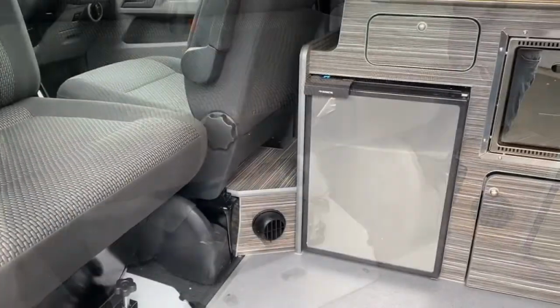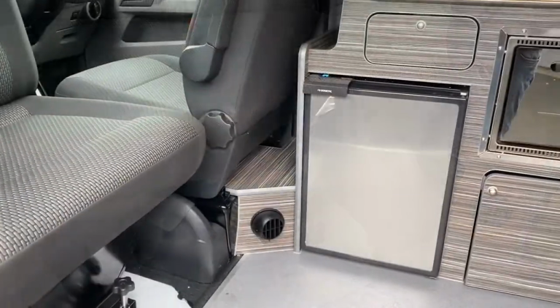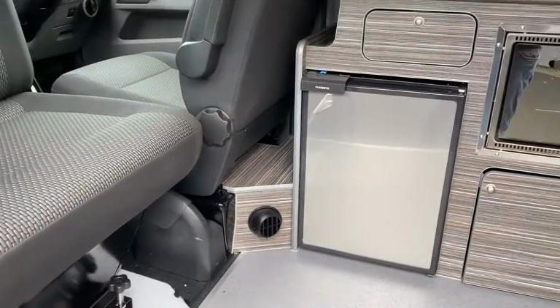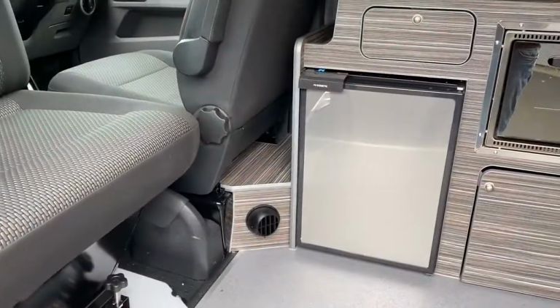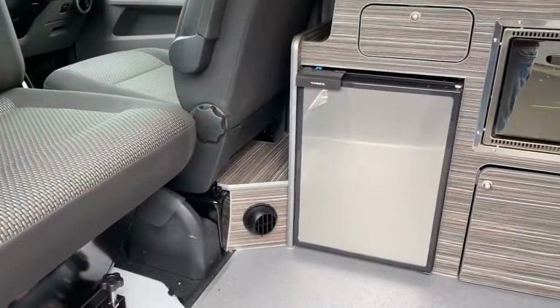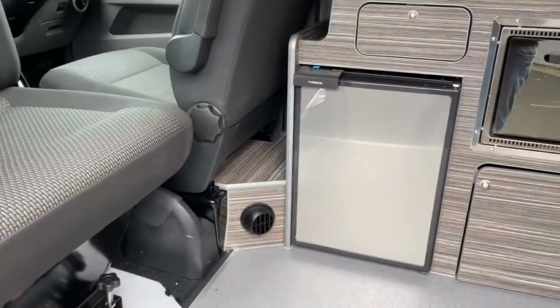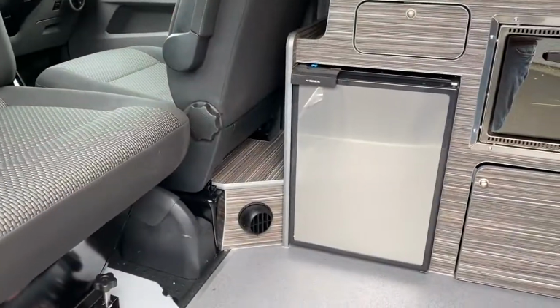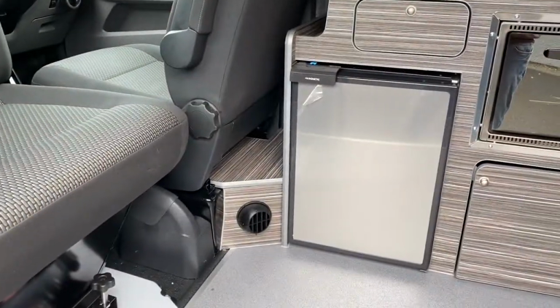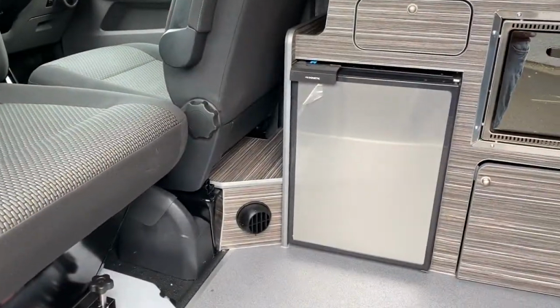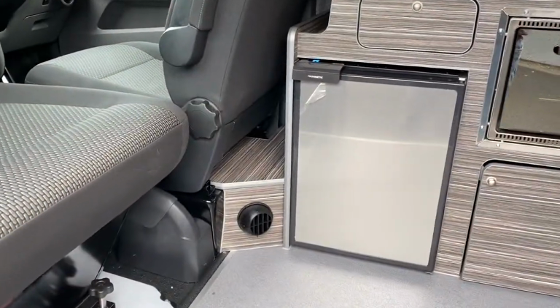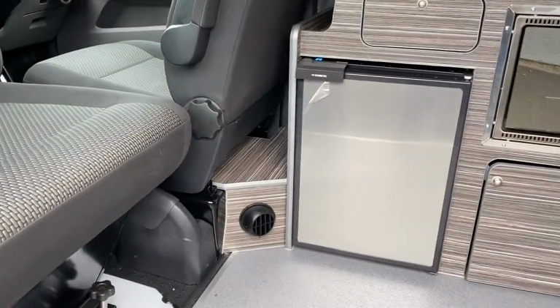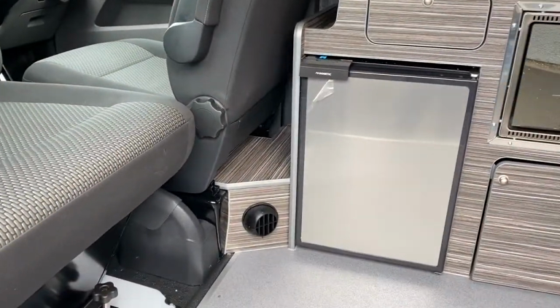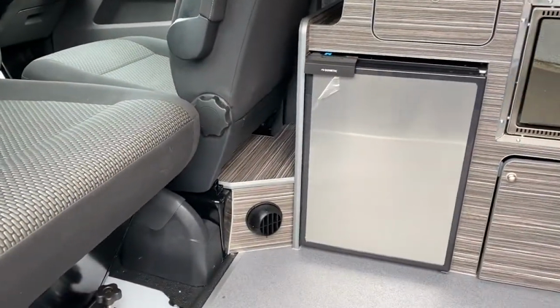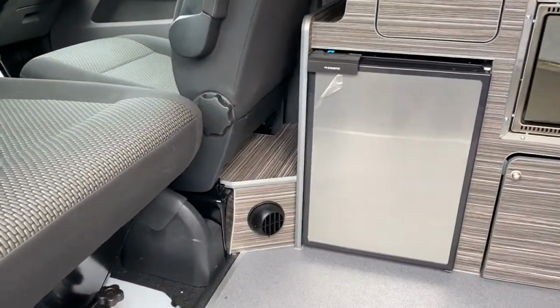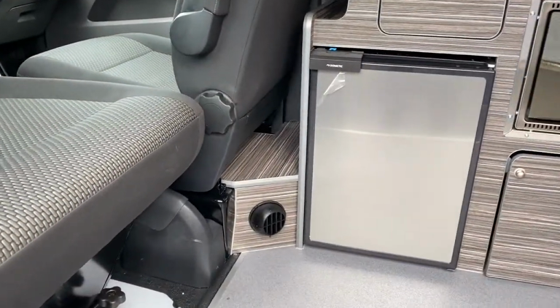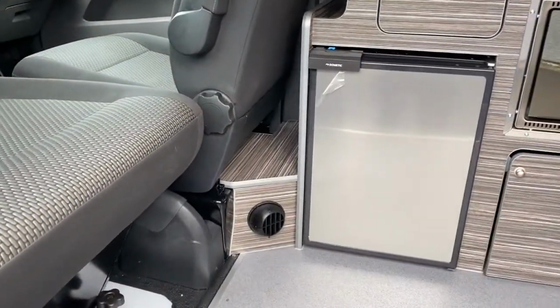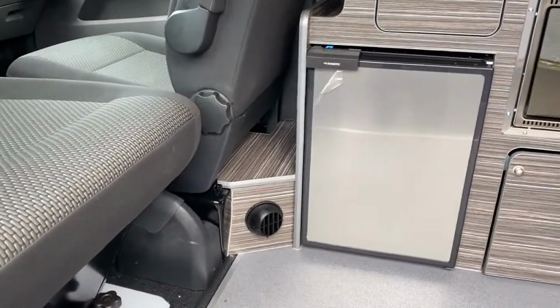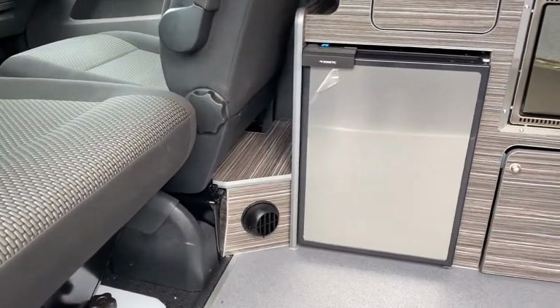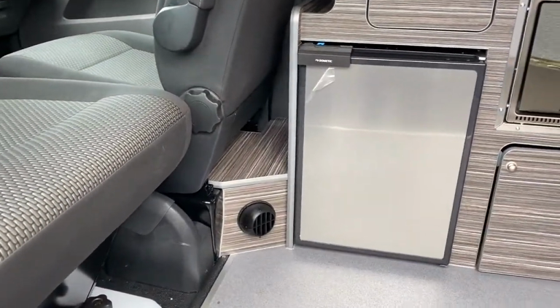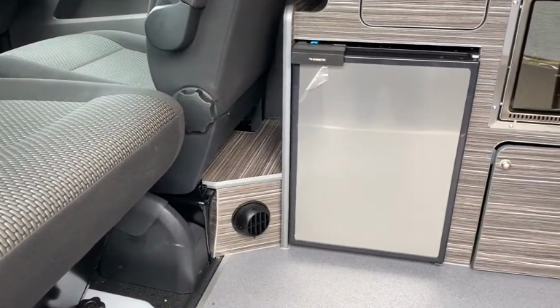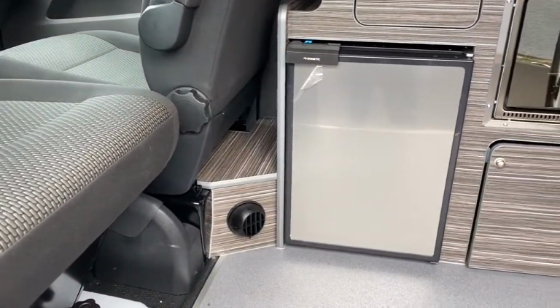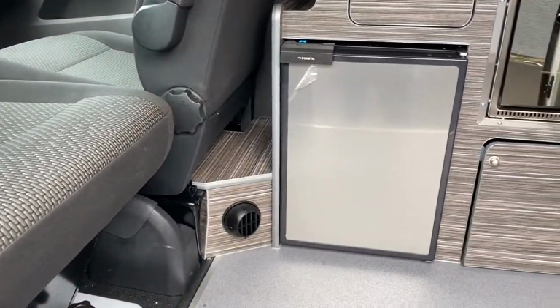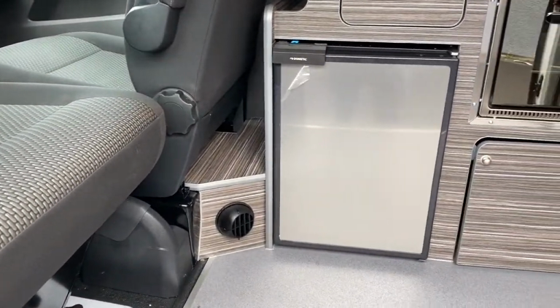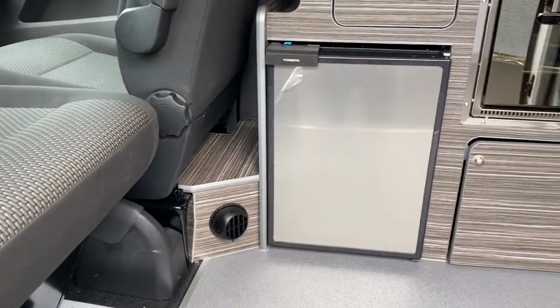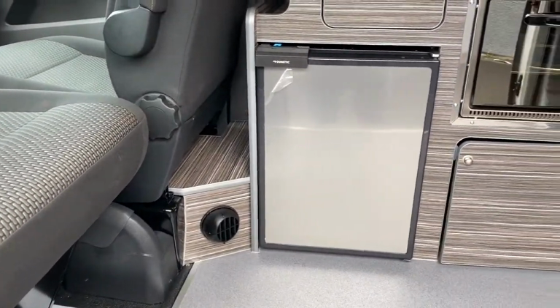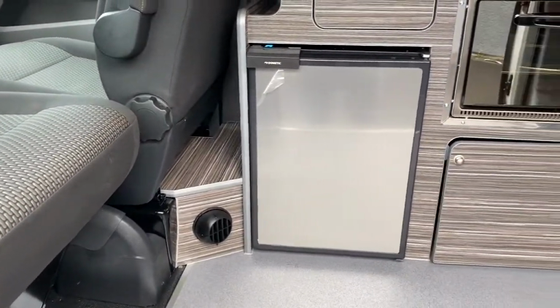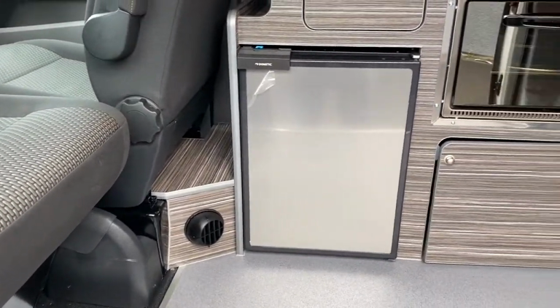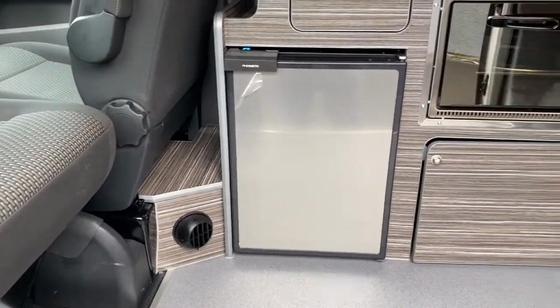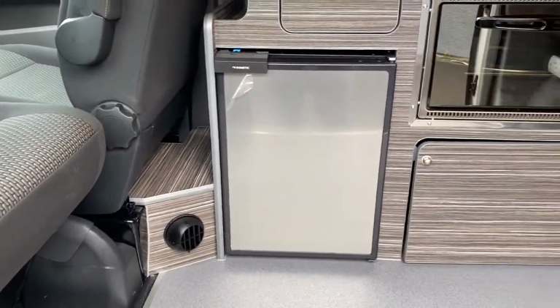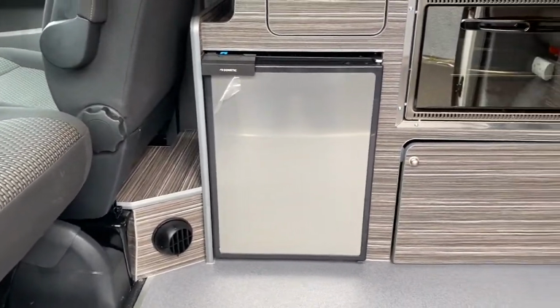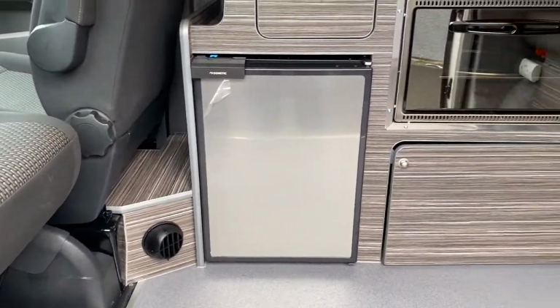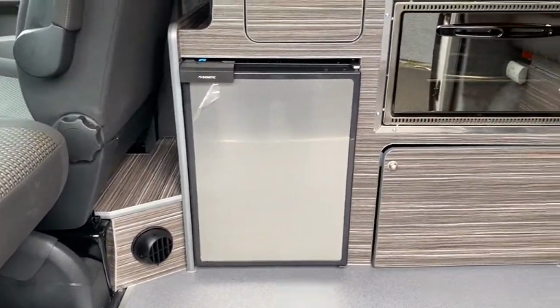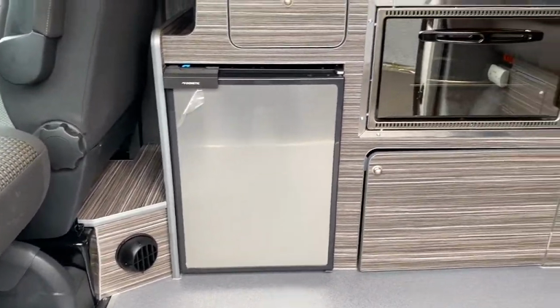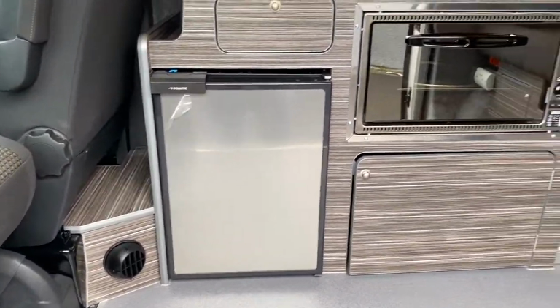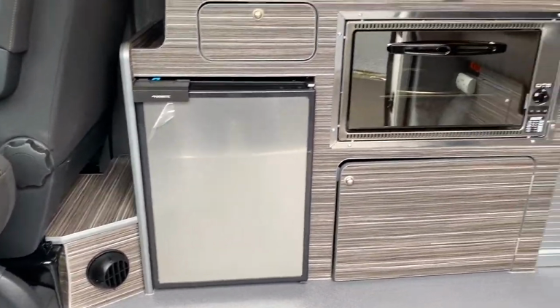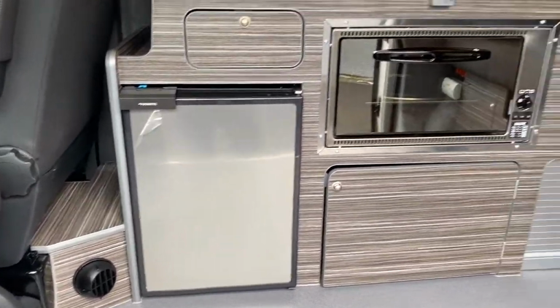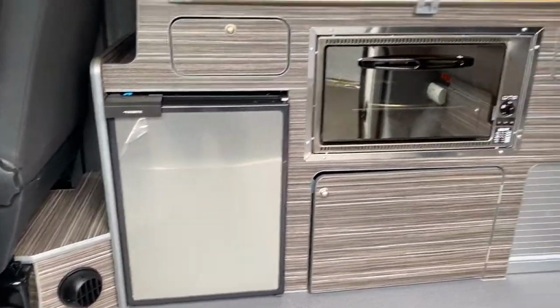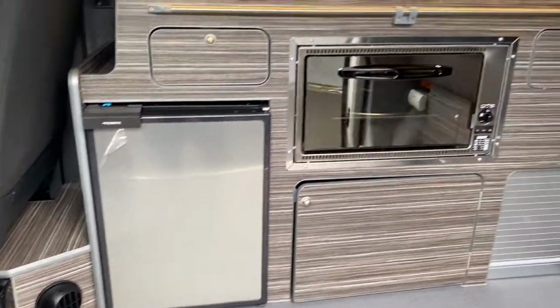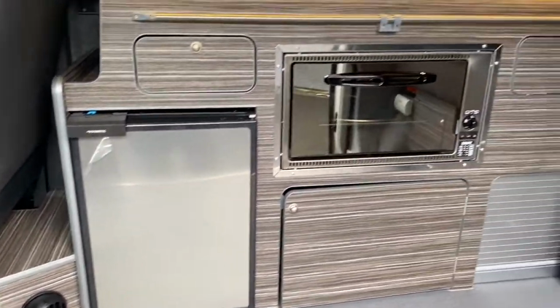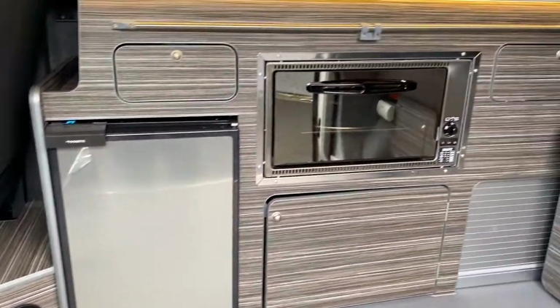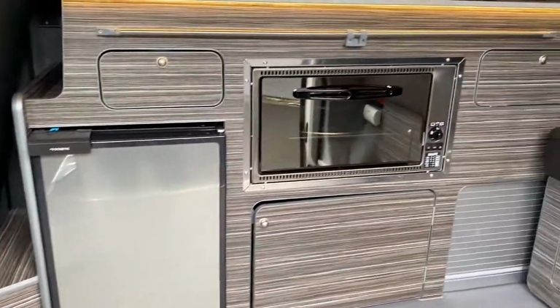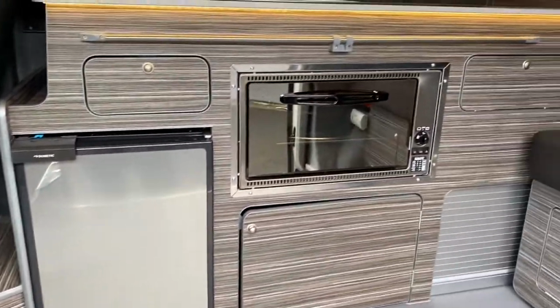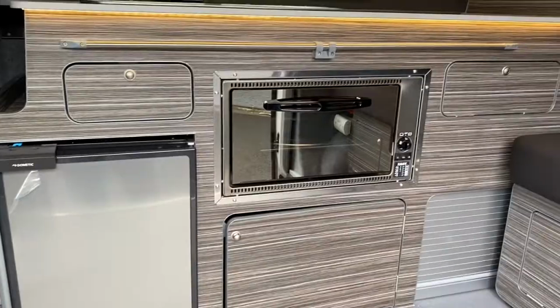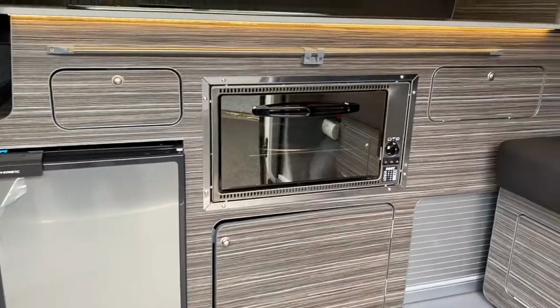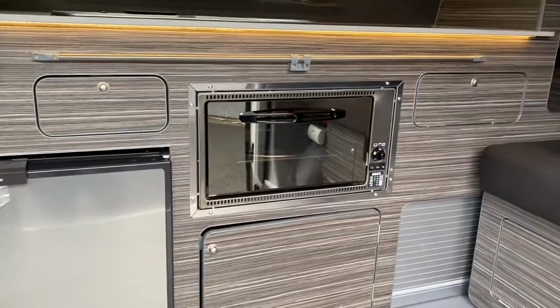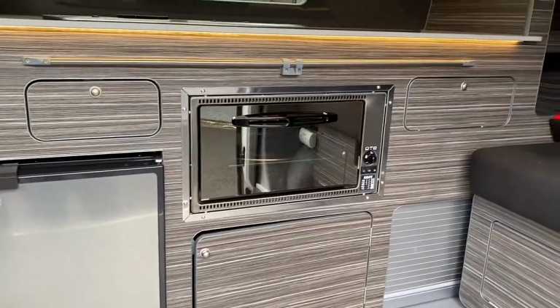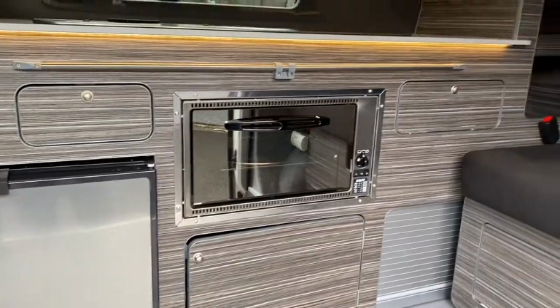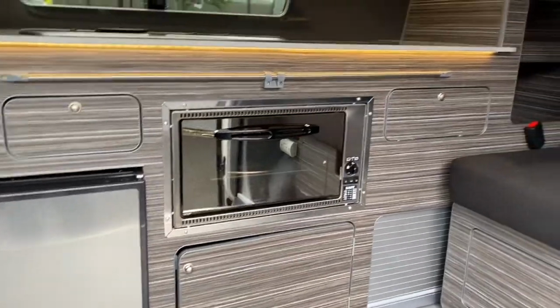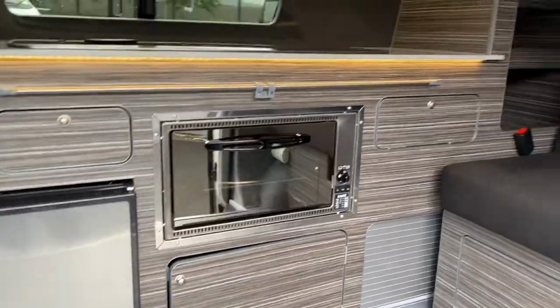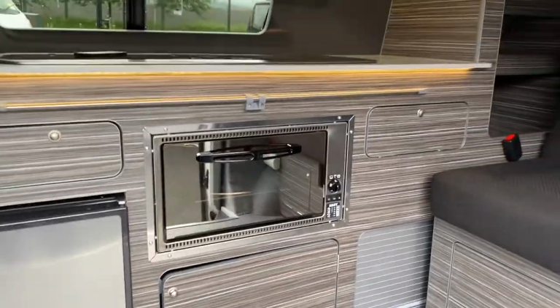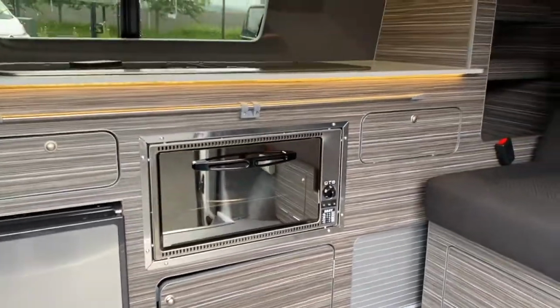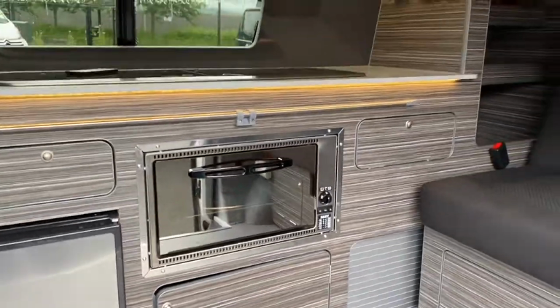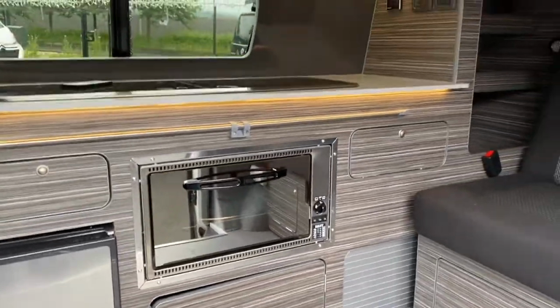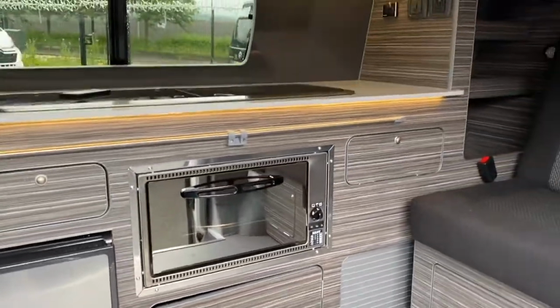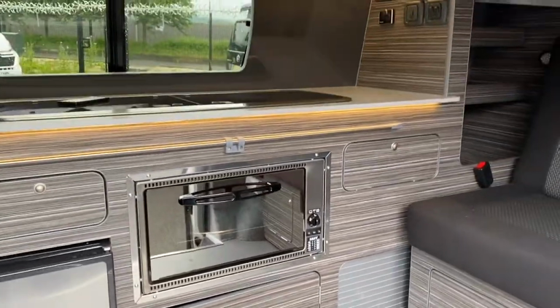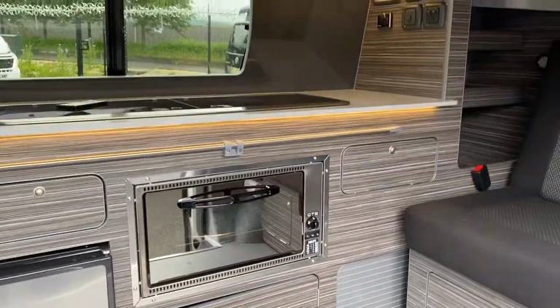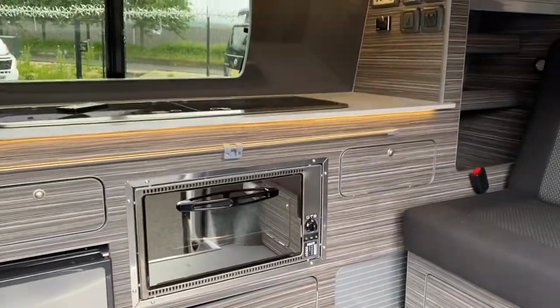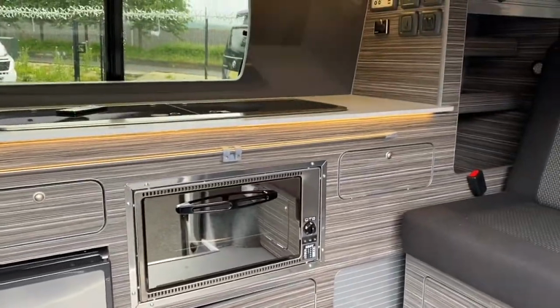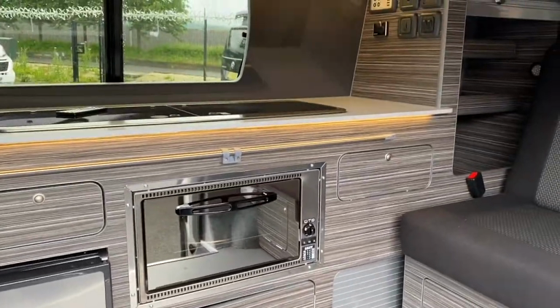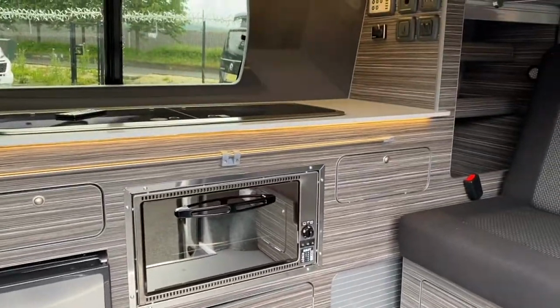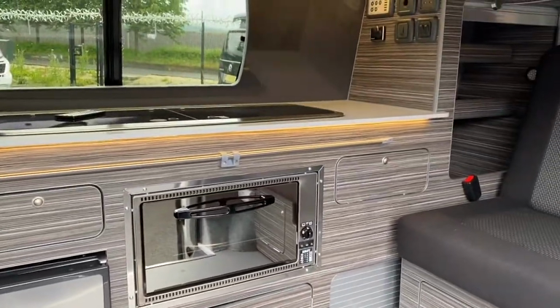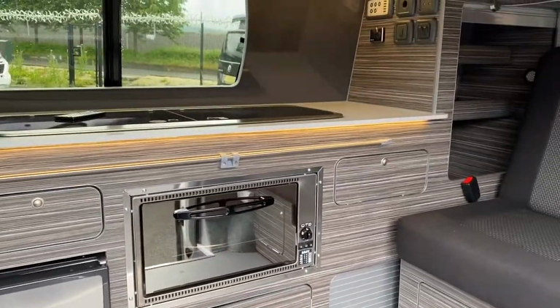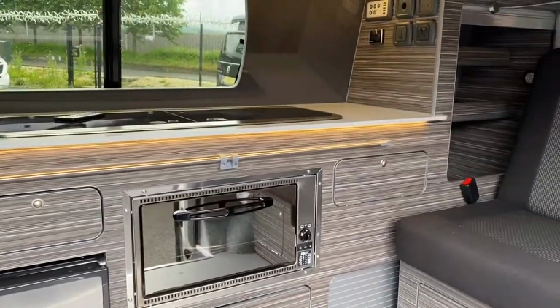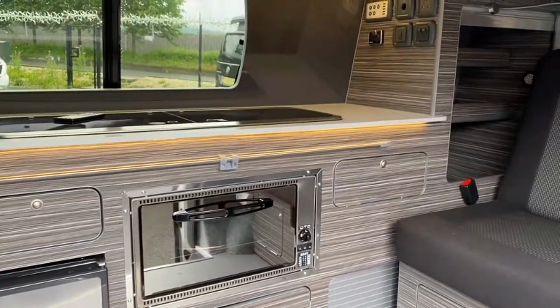This specification includes a diesel heater, a fridge freezer, gas oven and grill, and a double hob and sink.